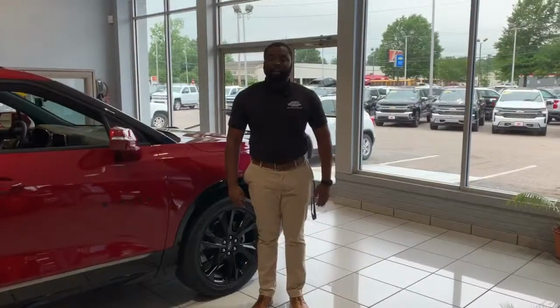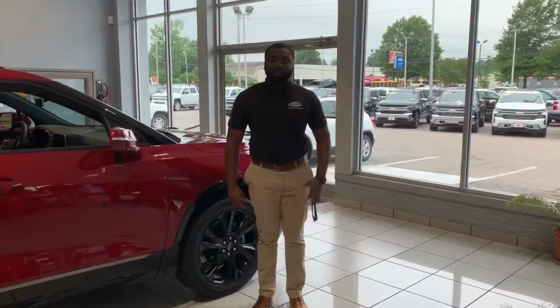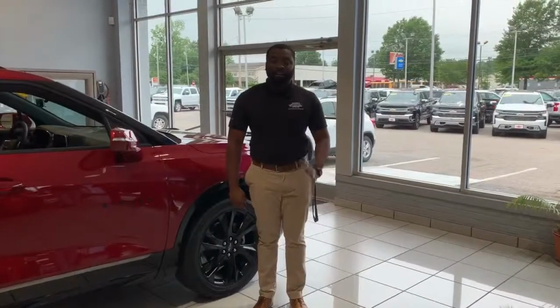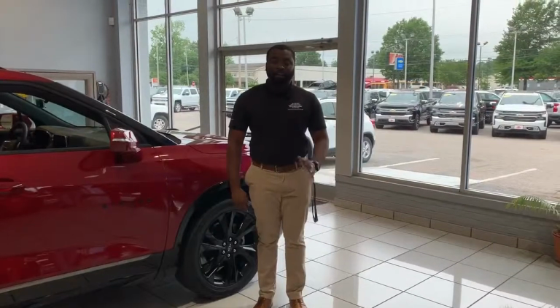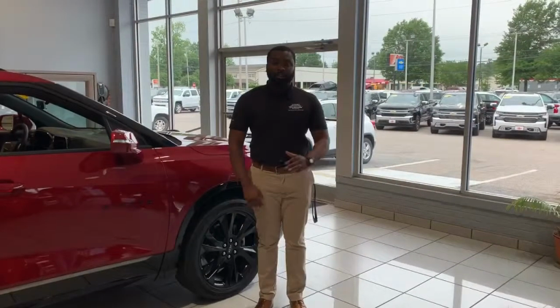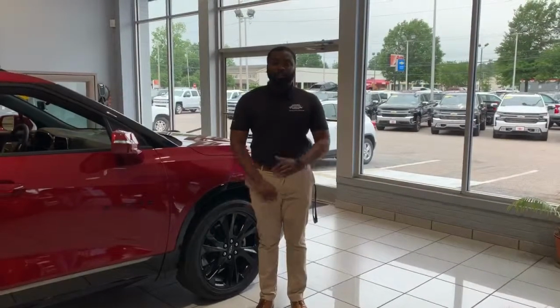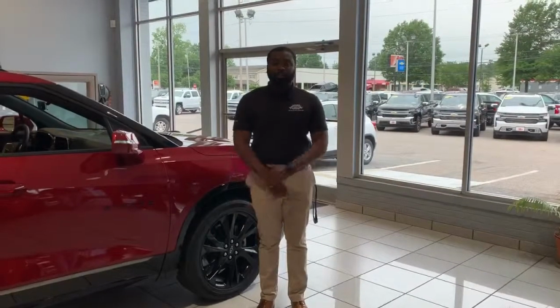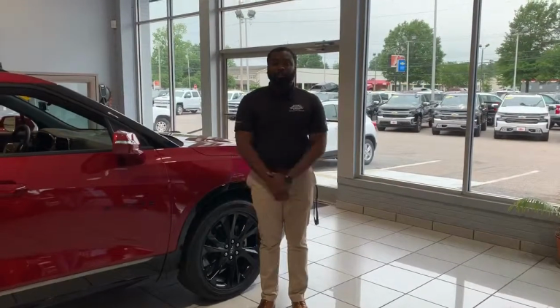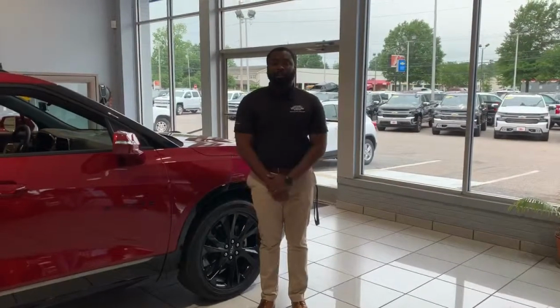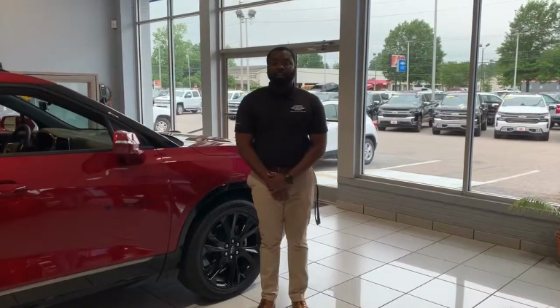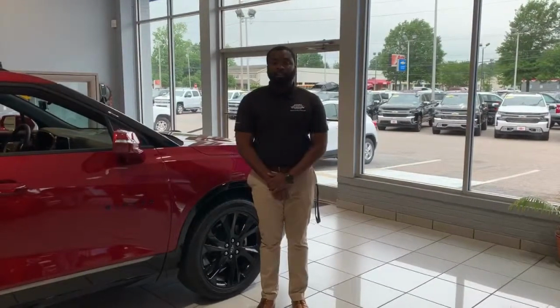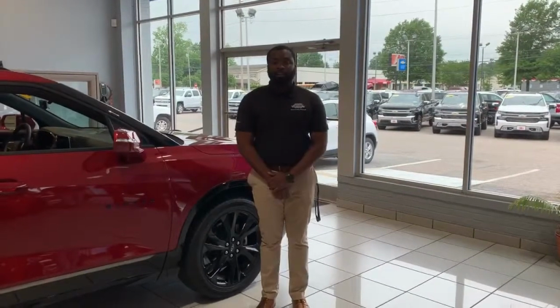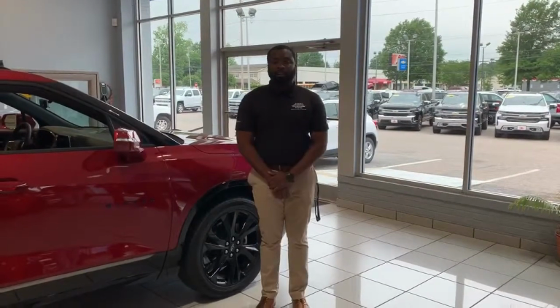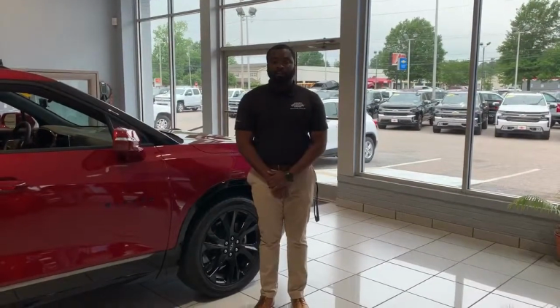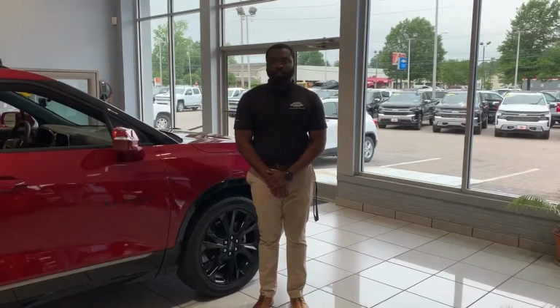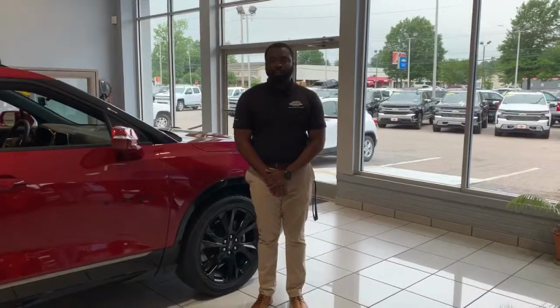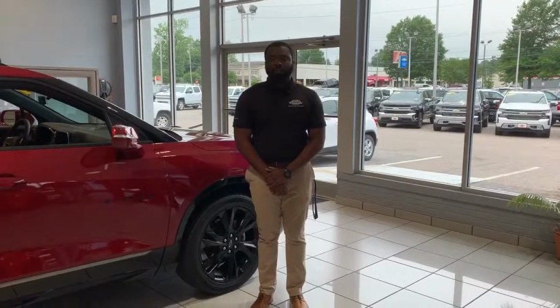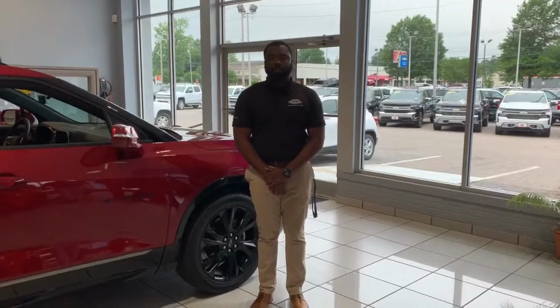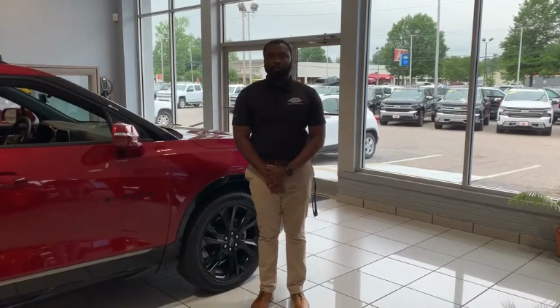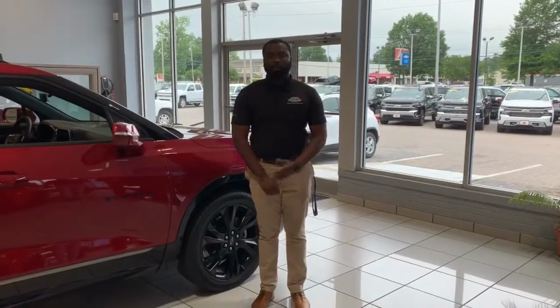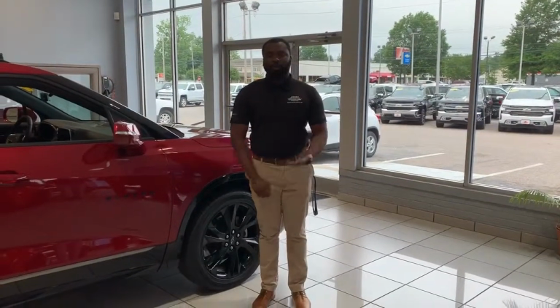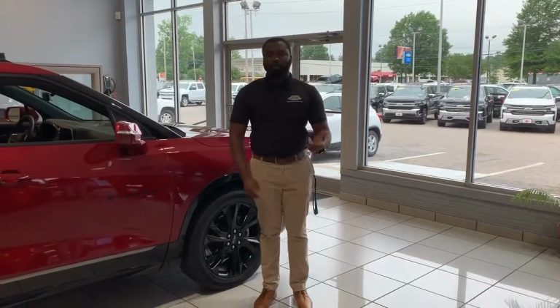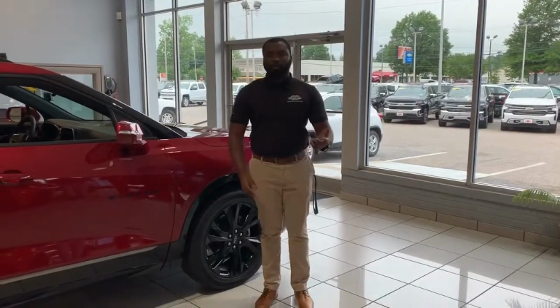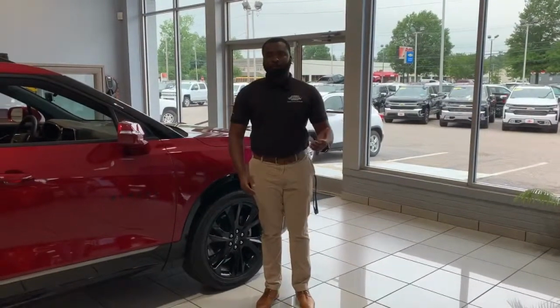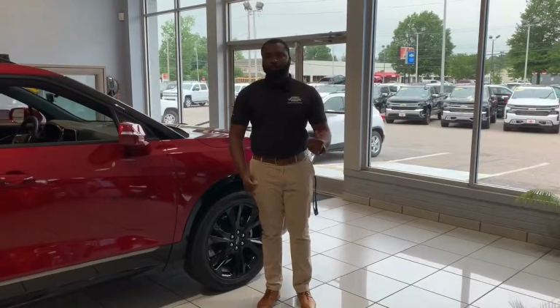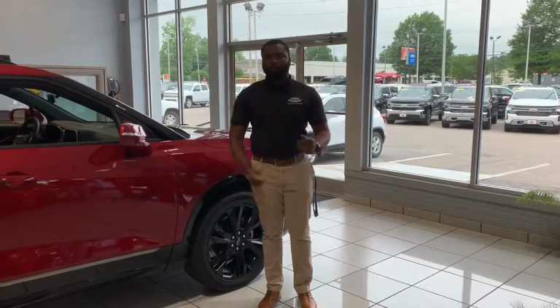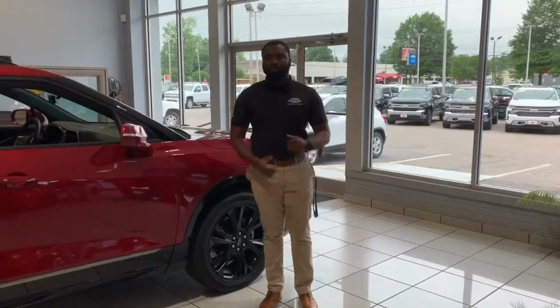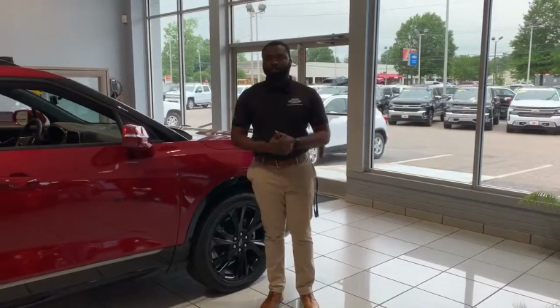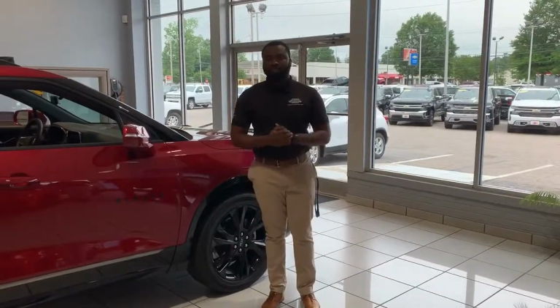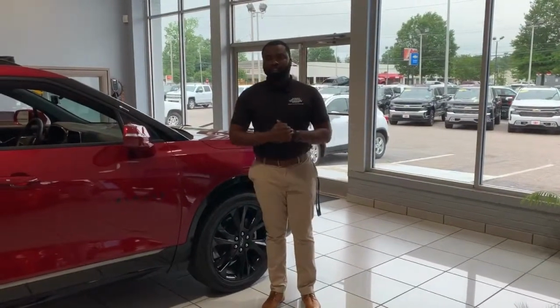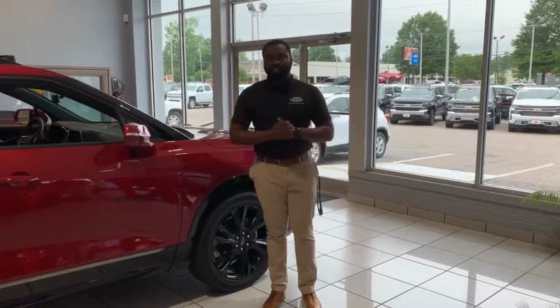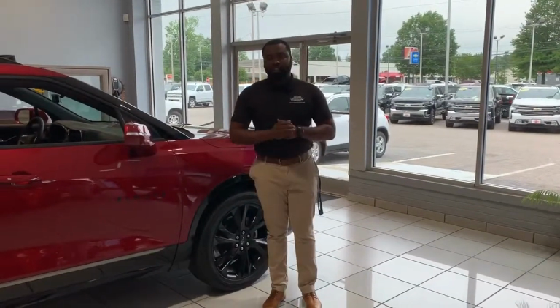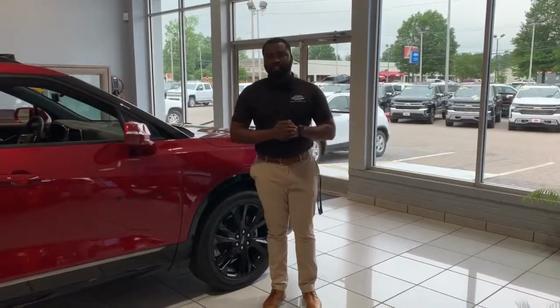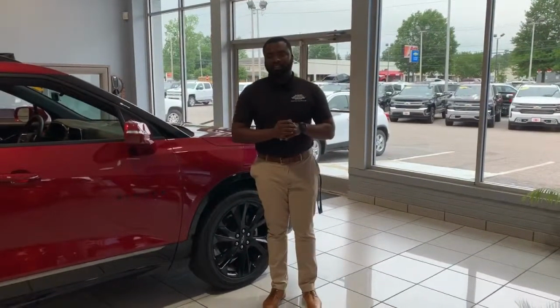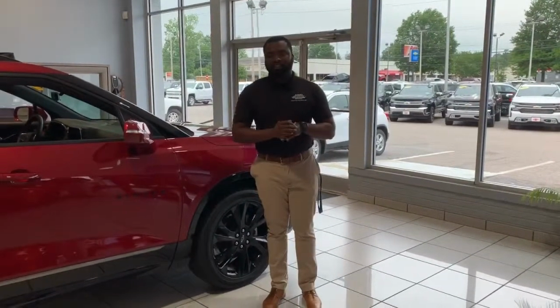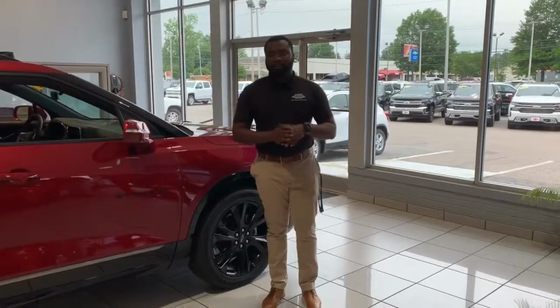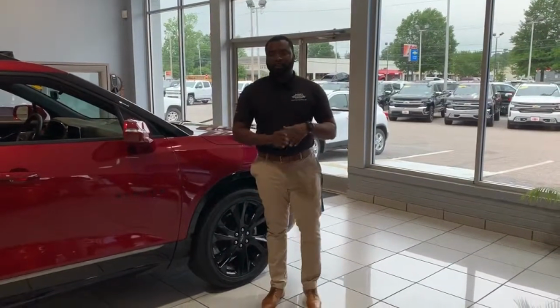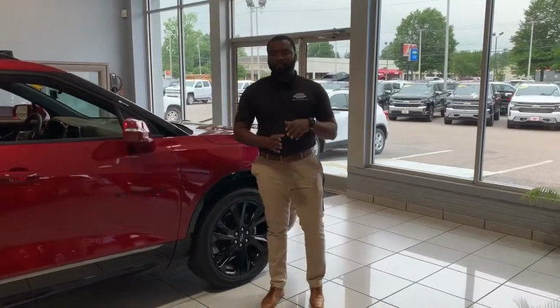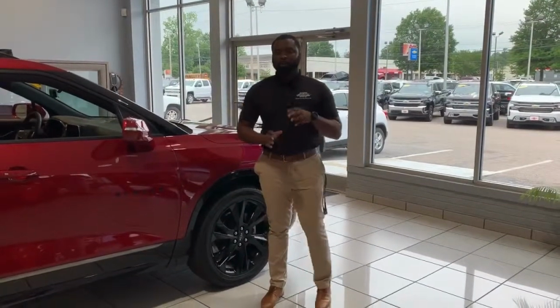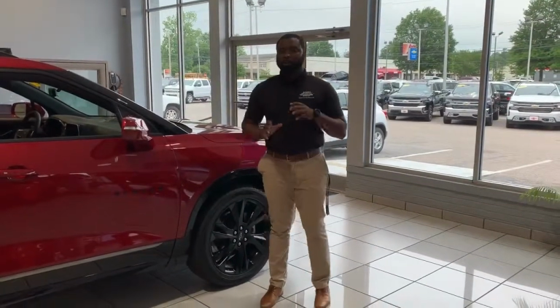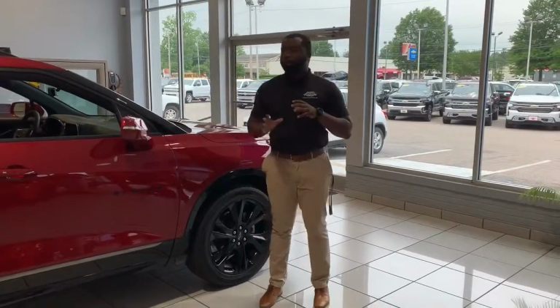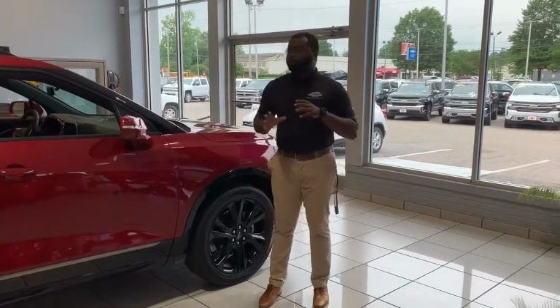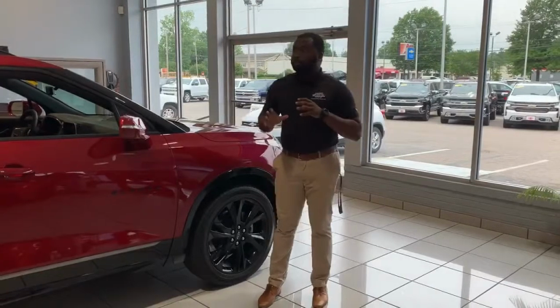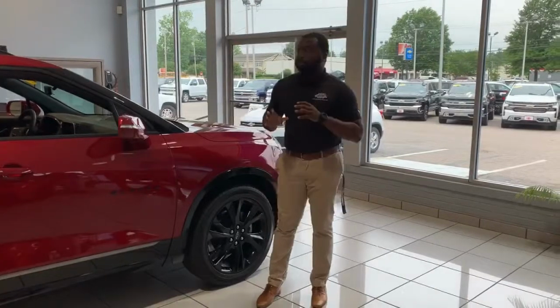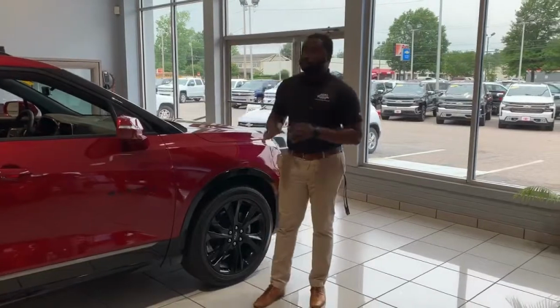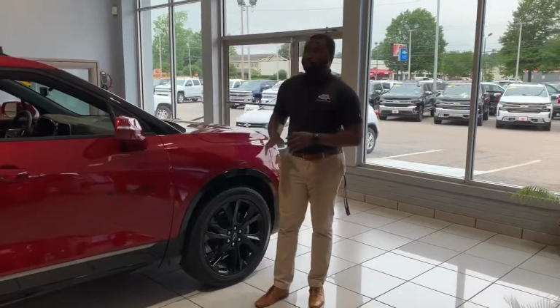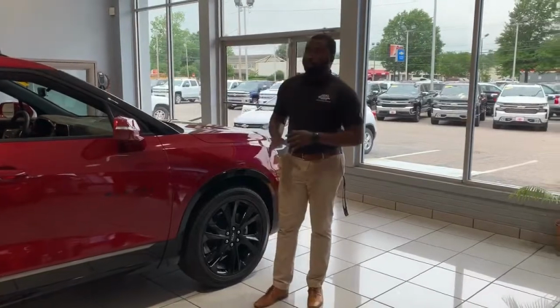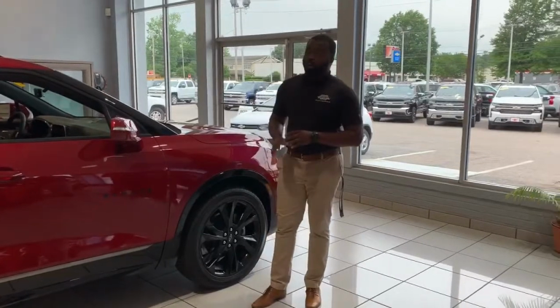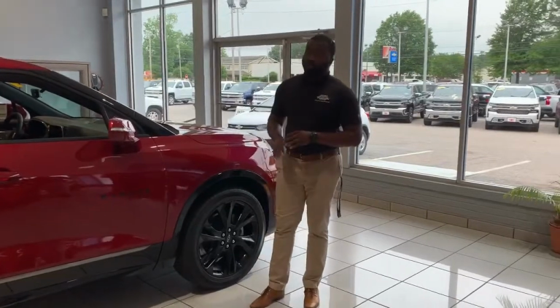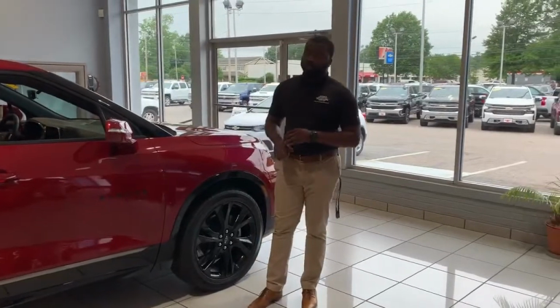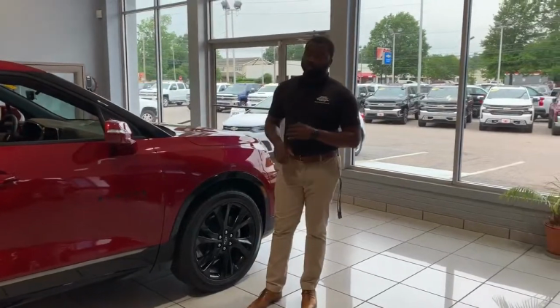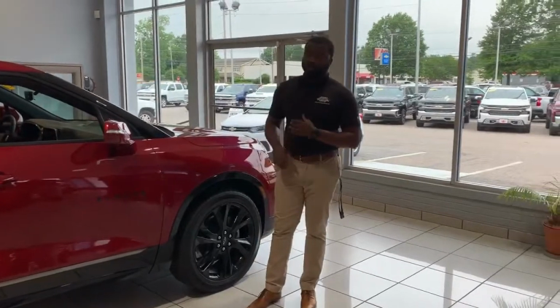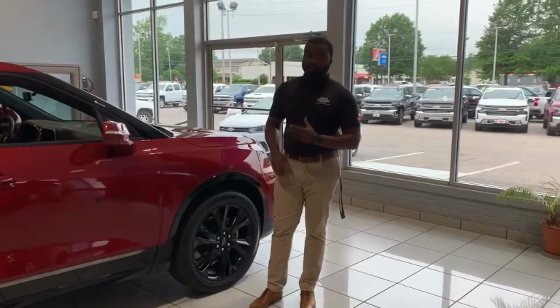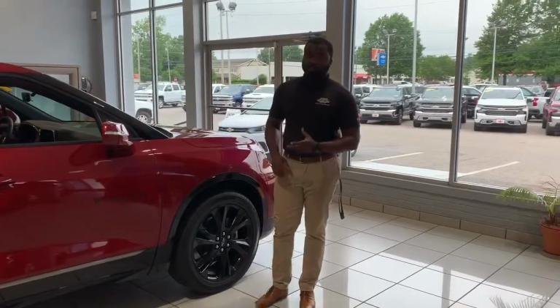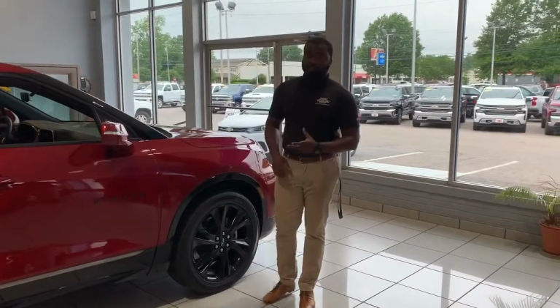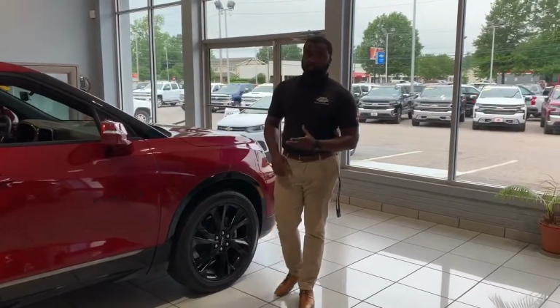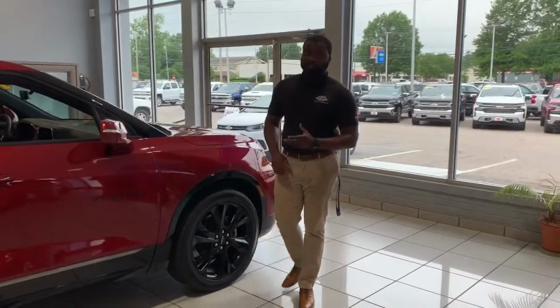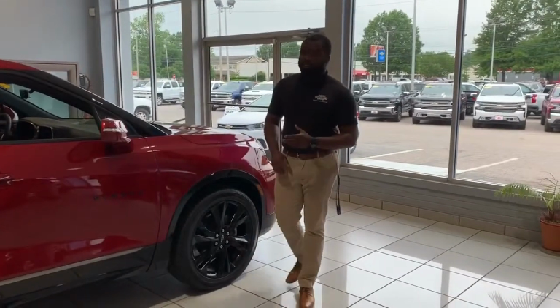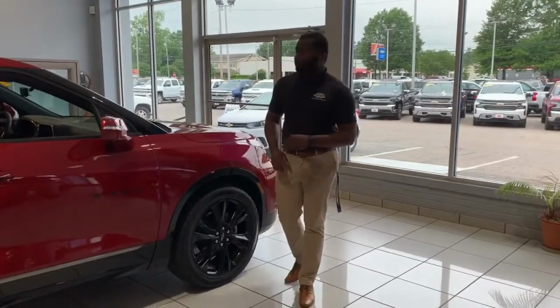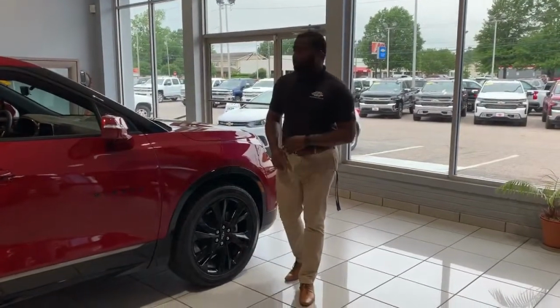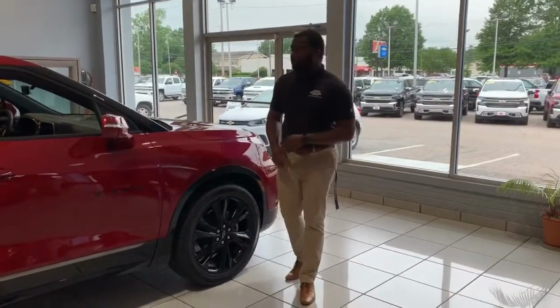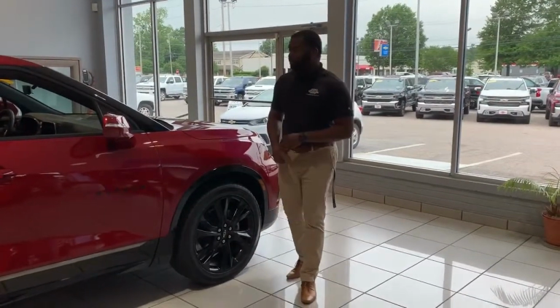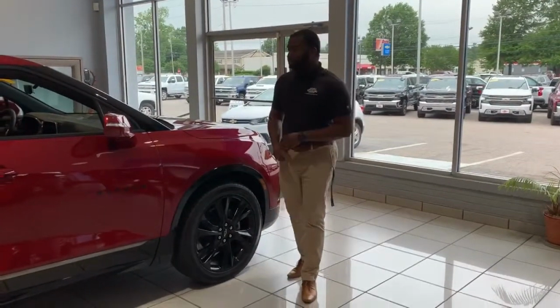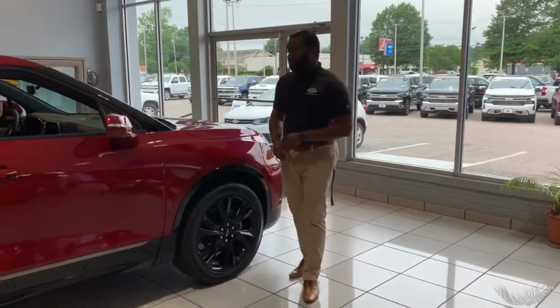Hello, my name is Jaquan Jordan. Welcome to Performance Chevrolet. Today we'll be going over the all-new 2019 Chevrolet Blazer.